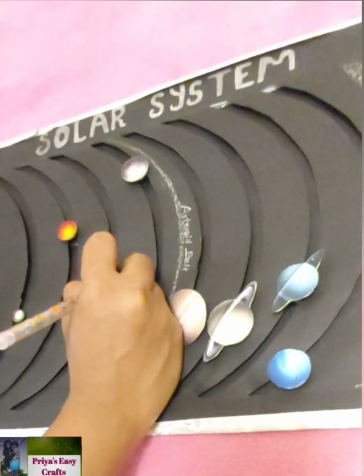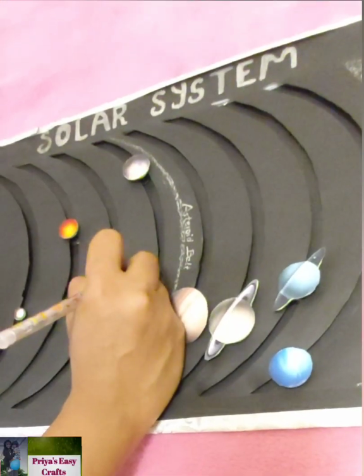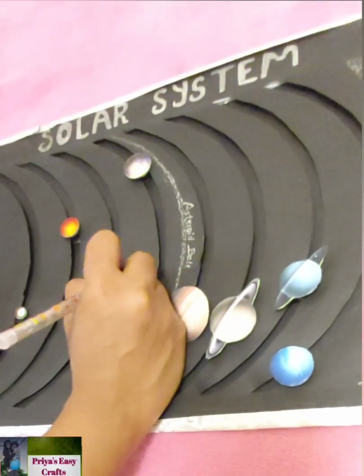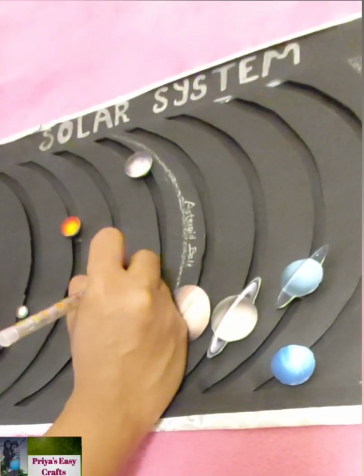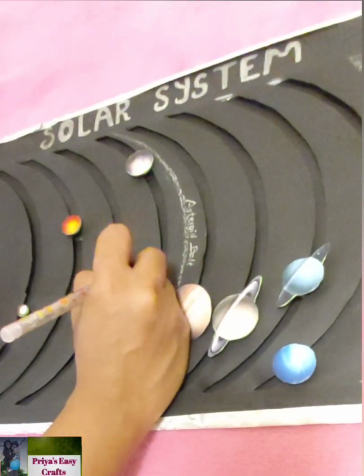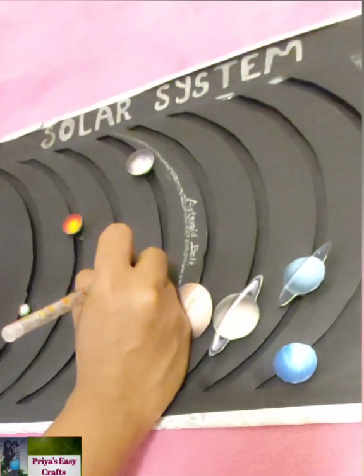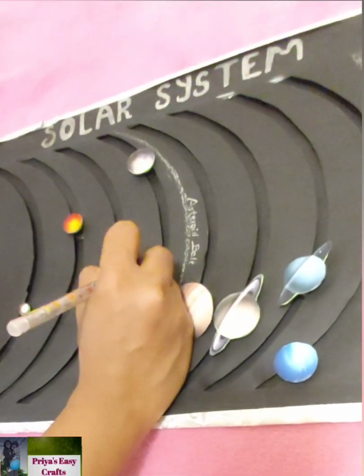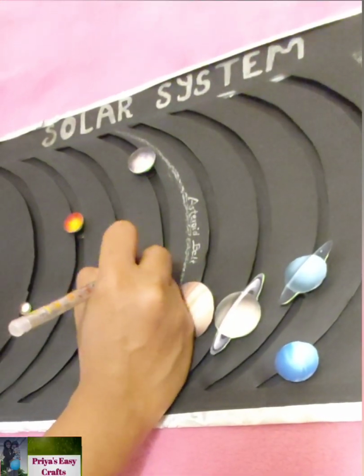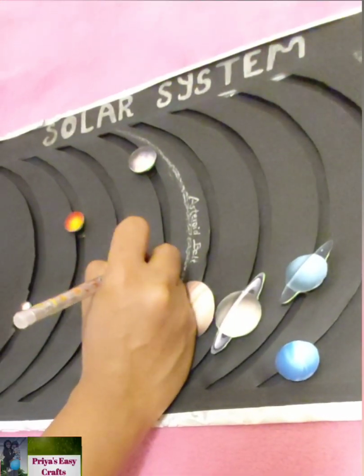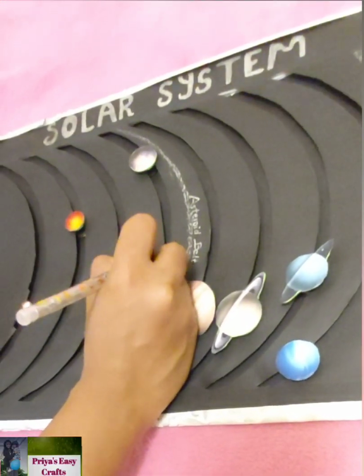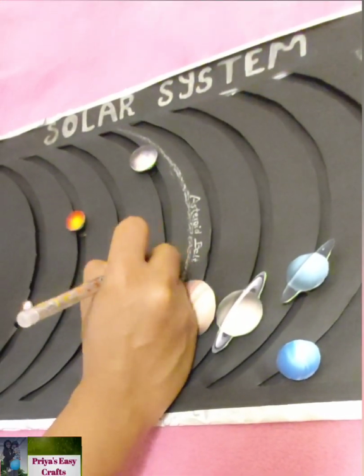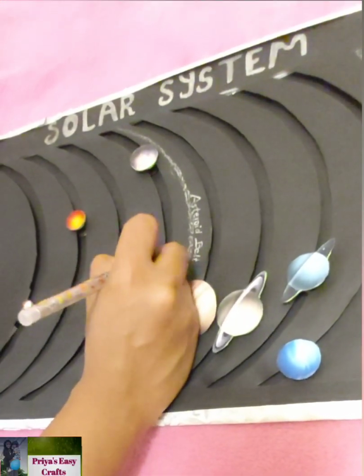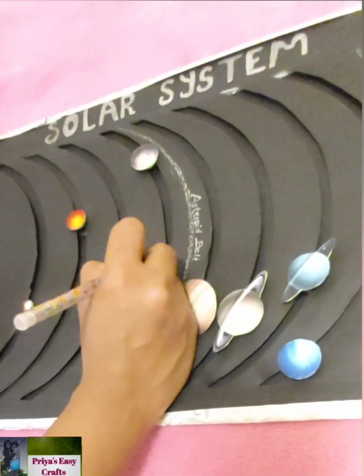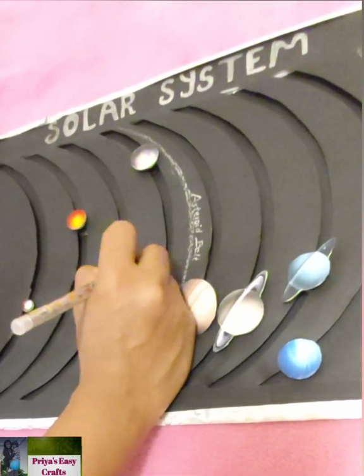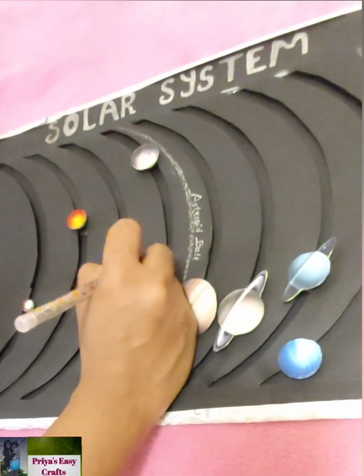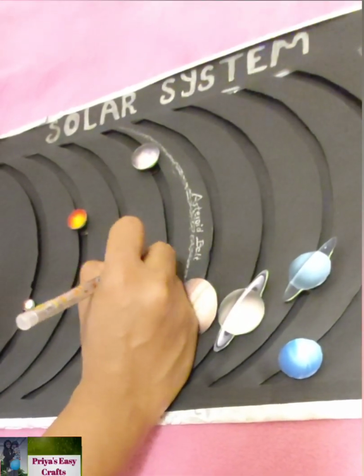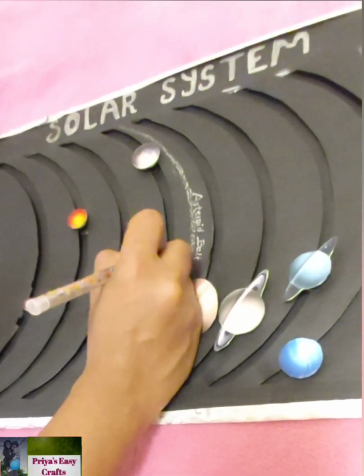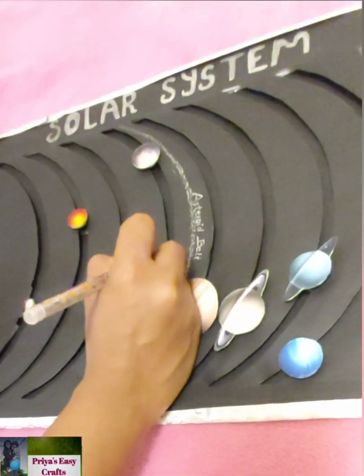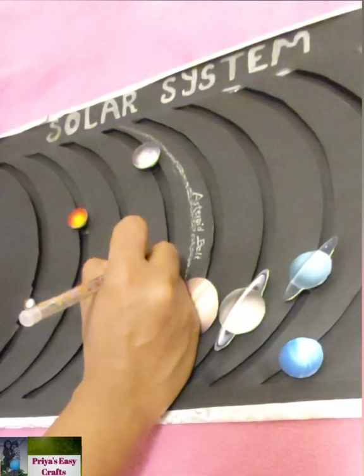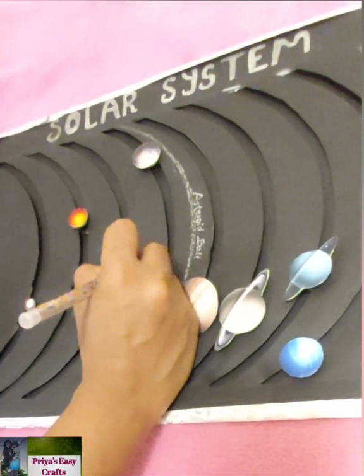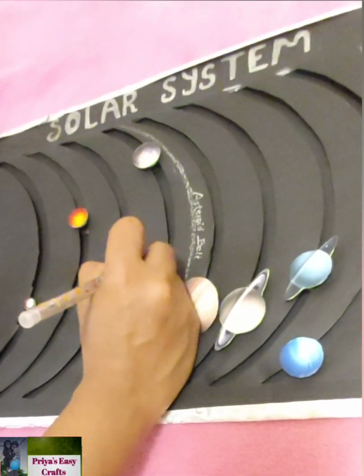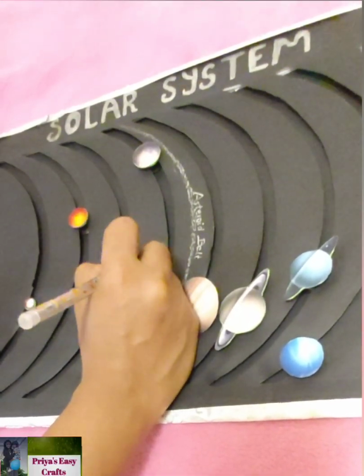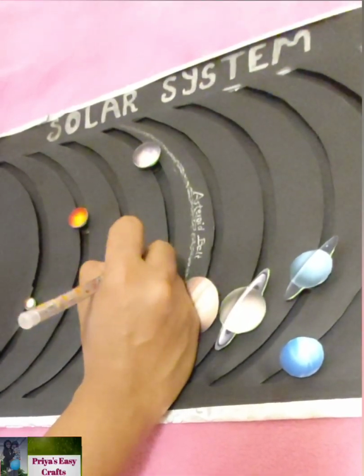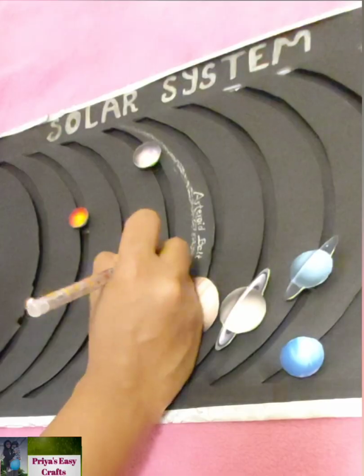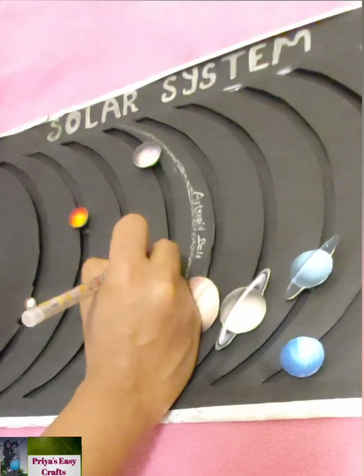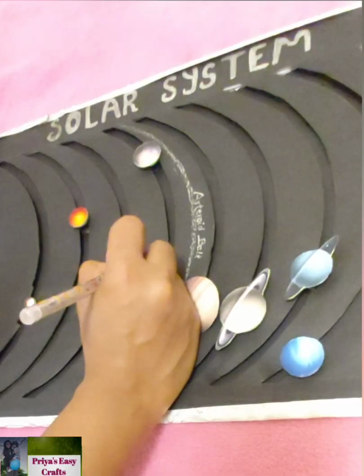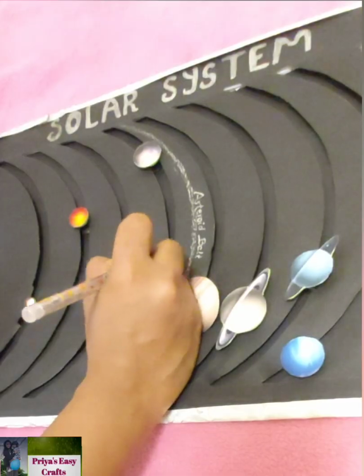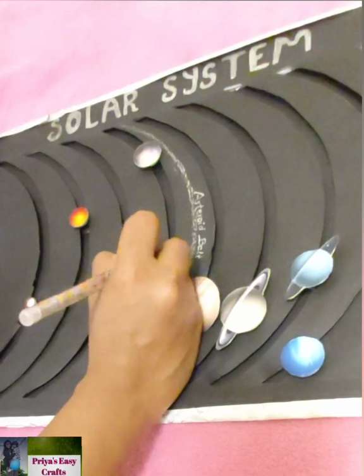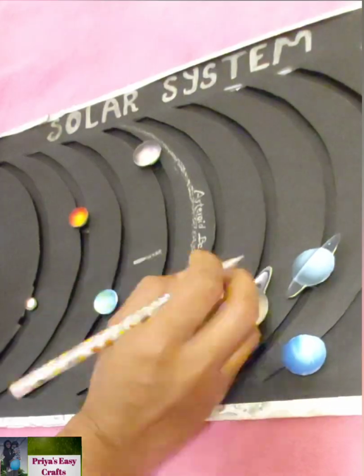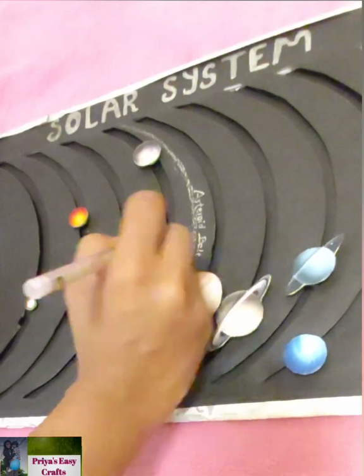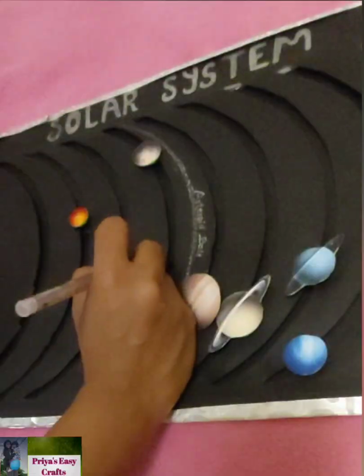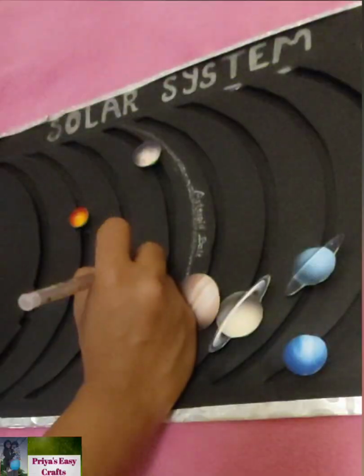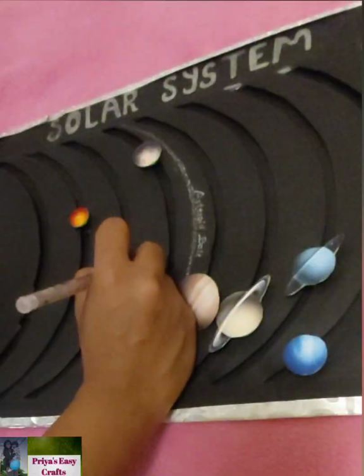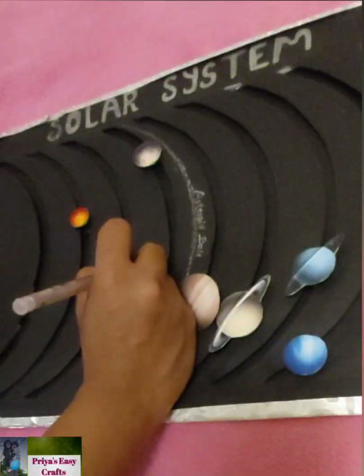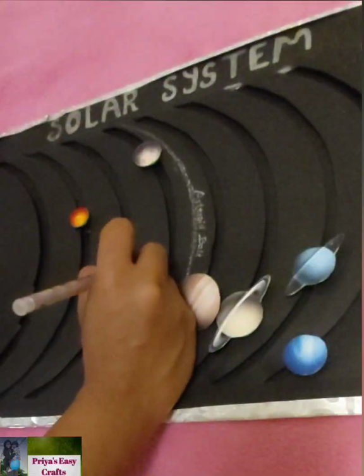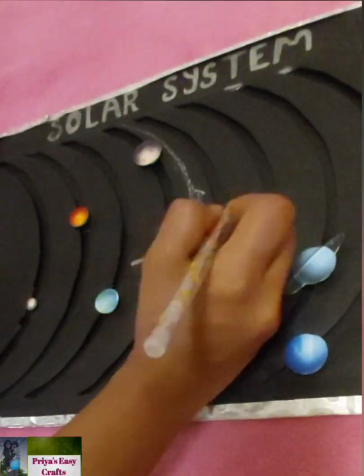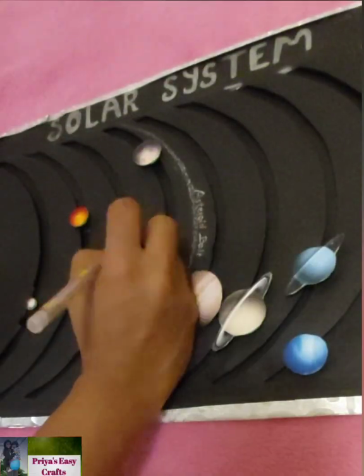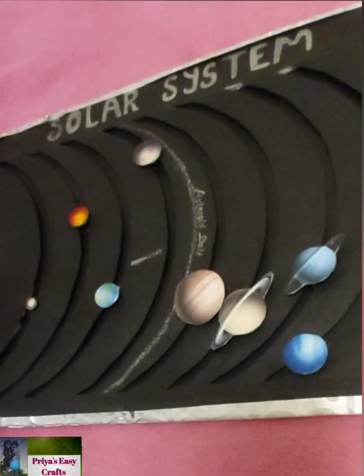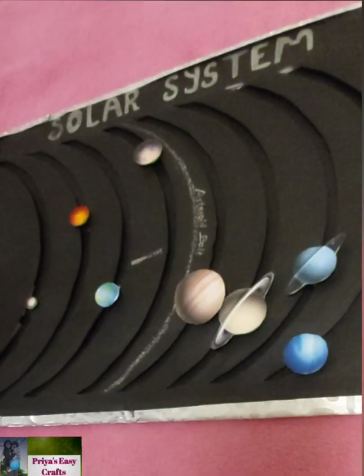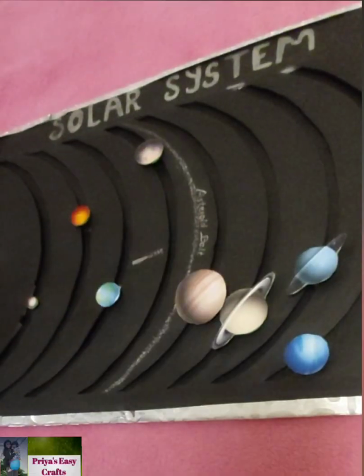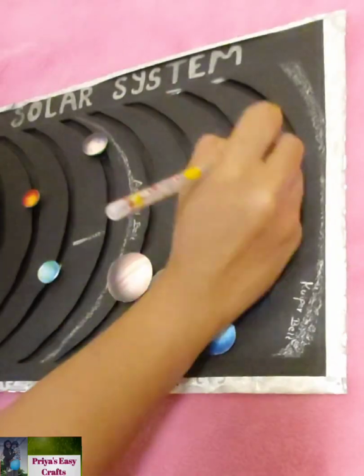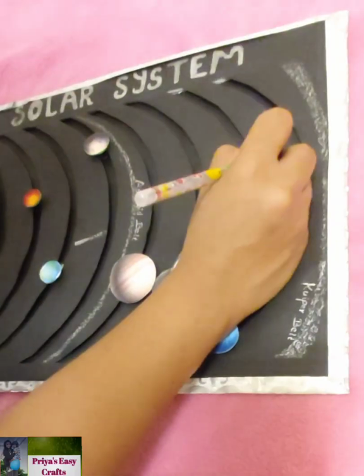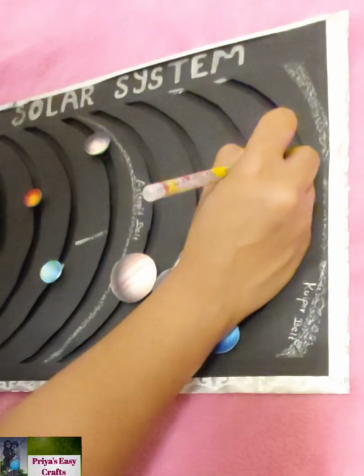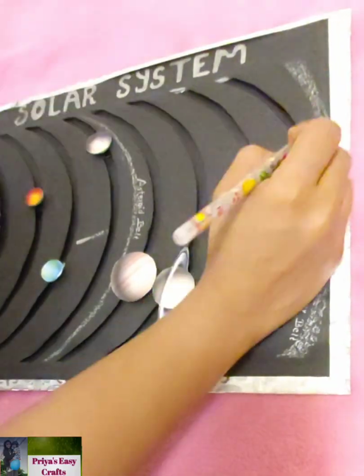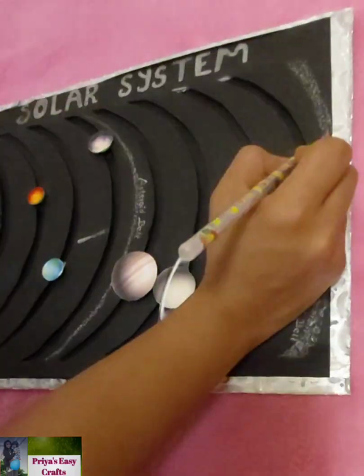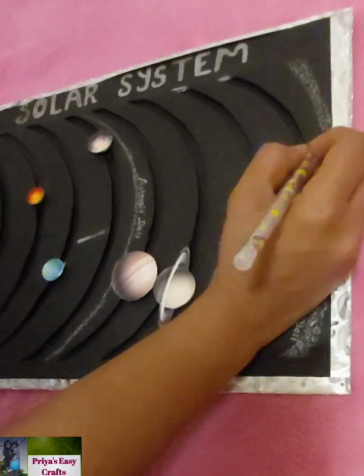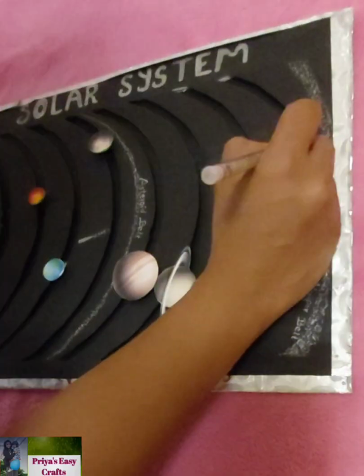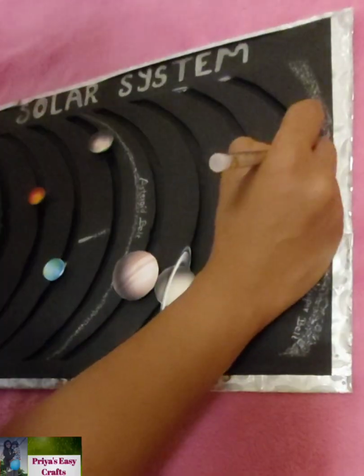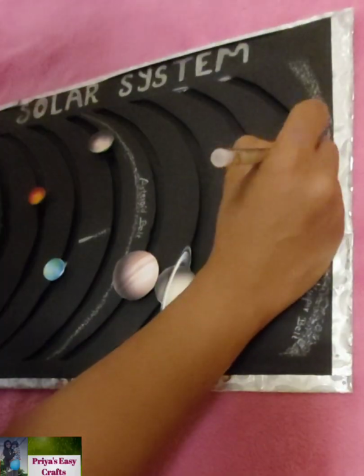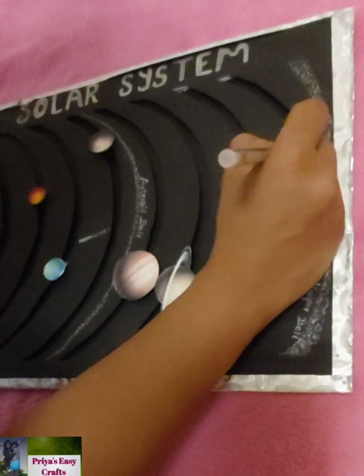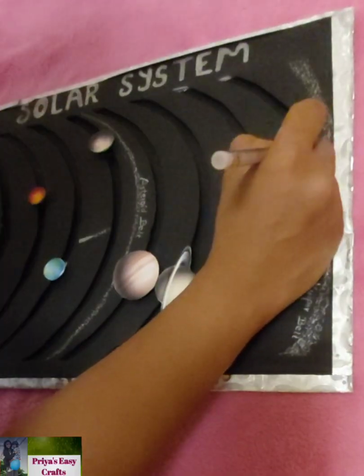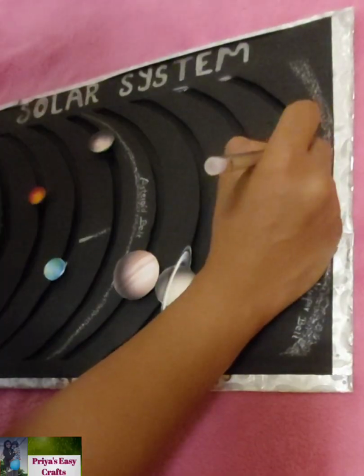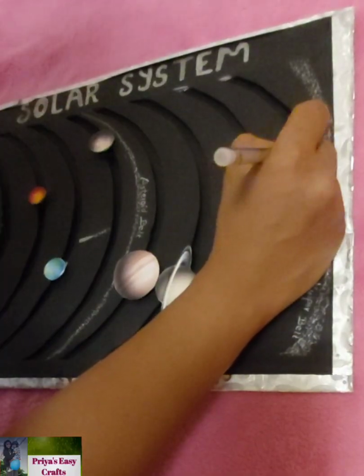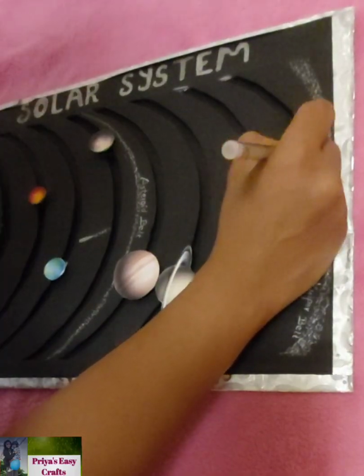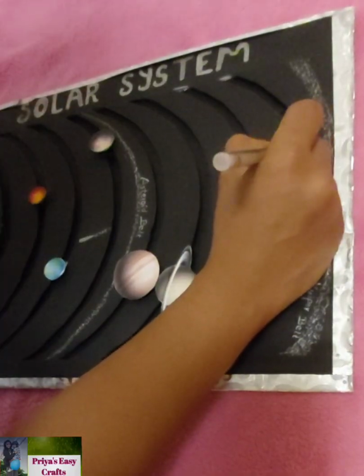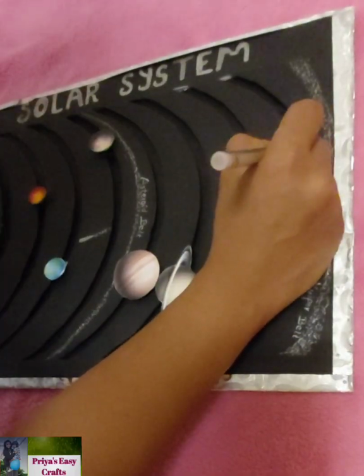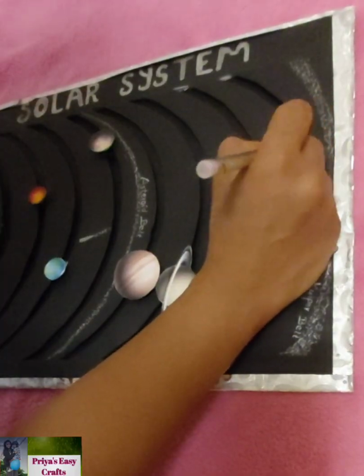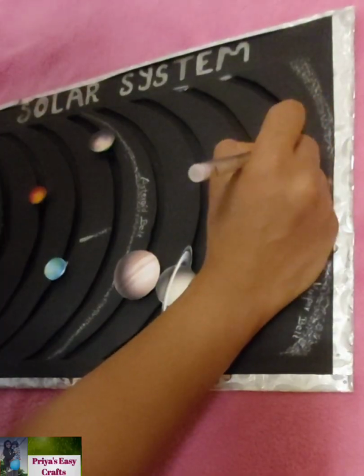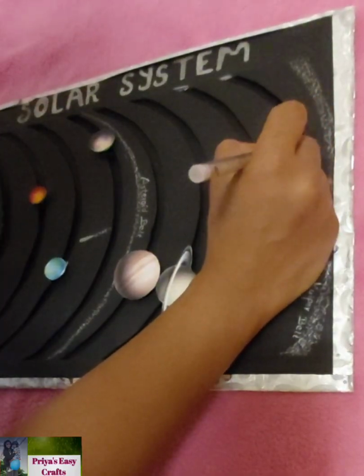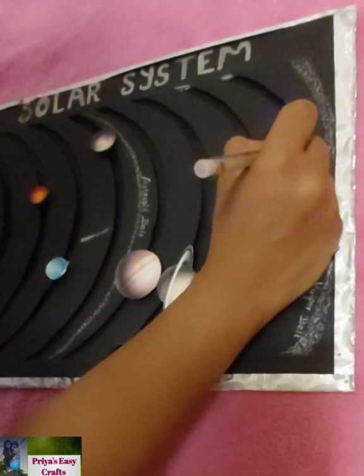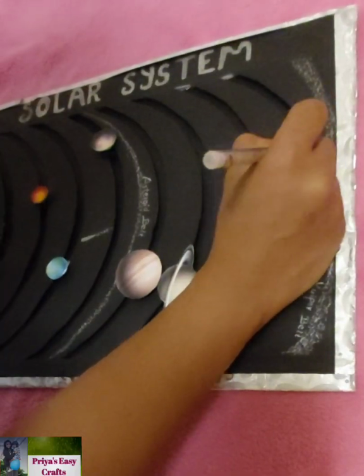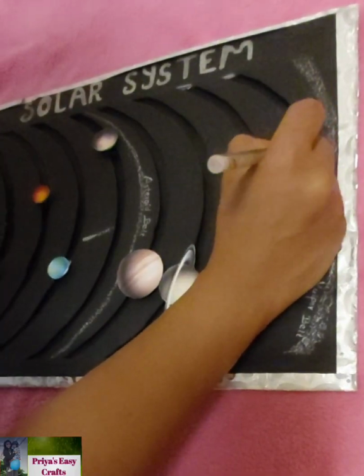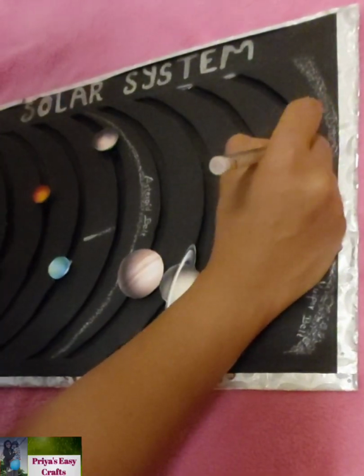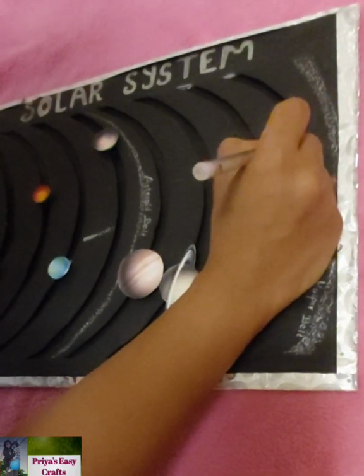Next, draw comets. A comet is an icy small solar system body.